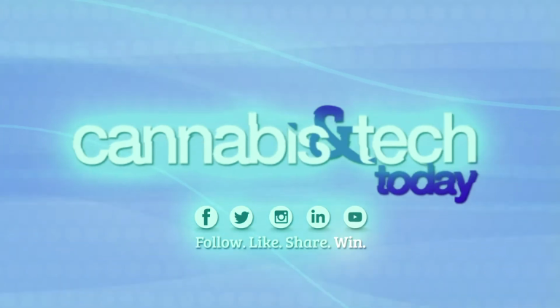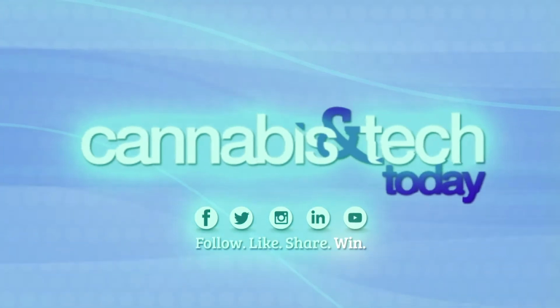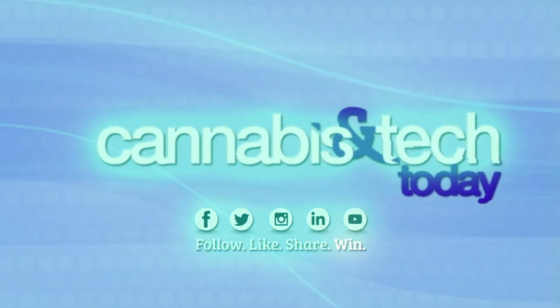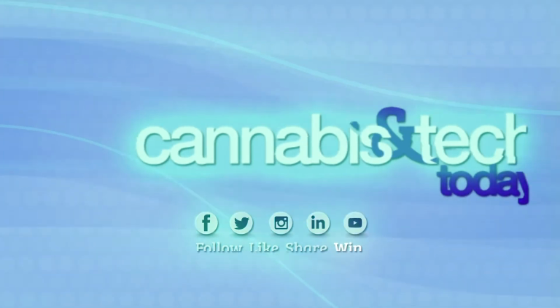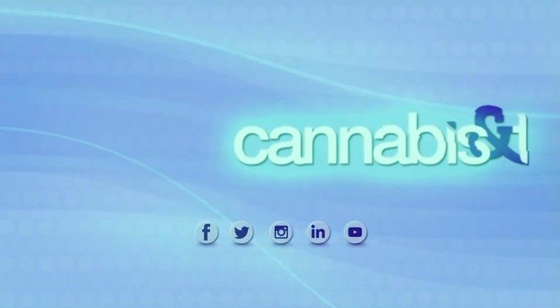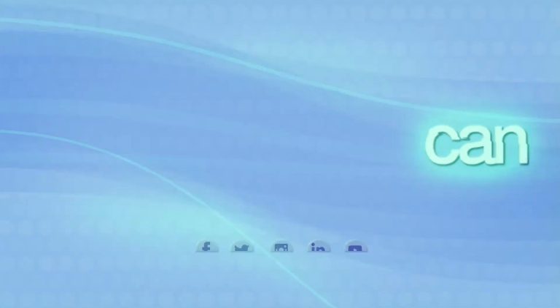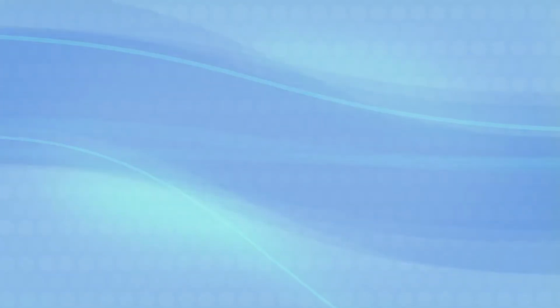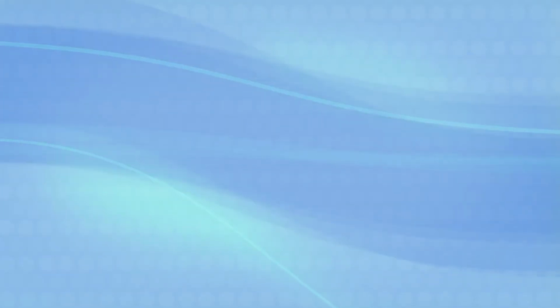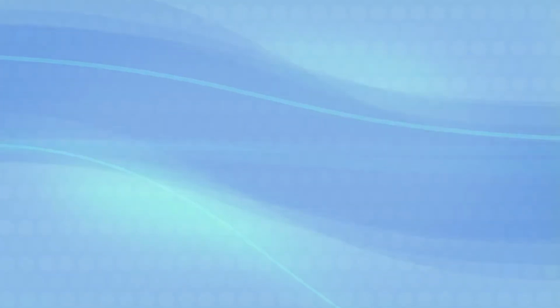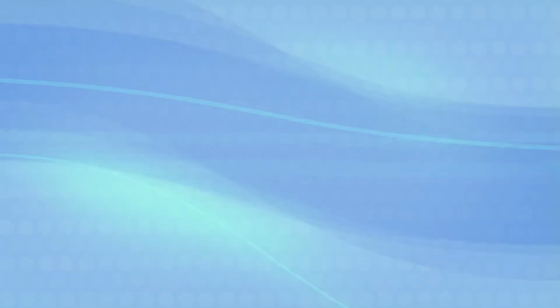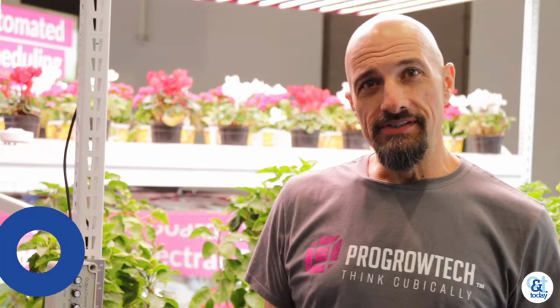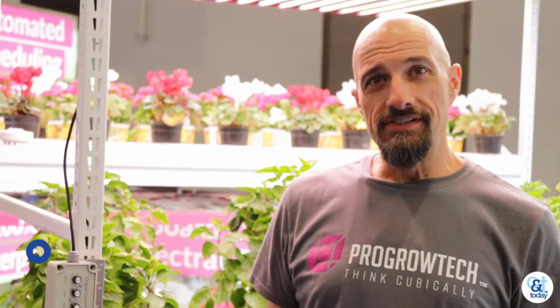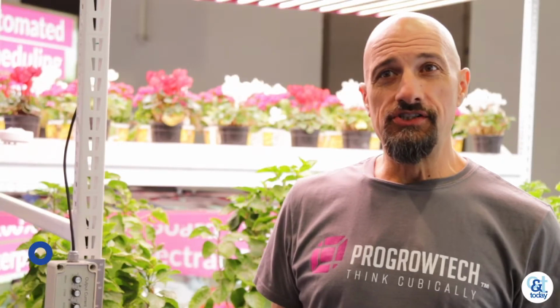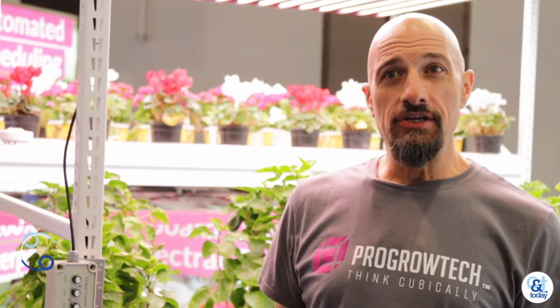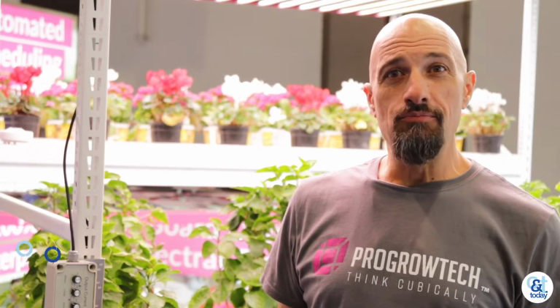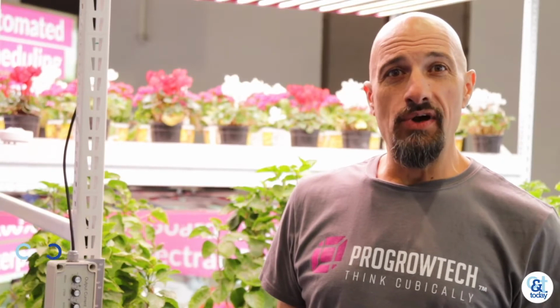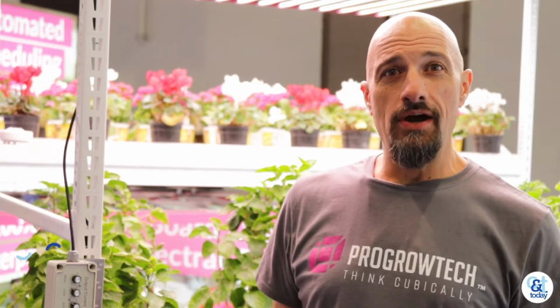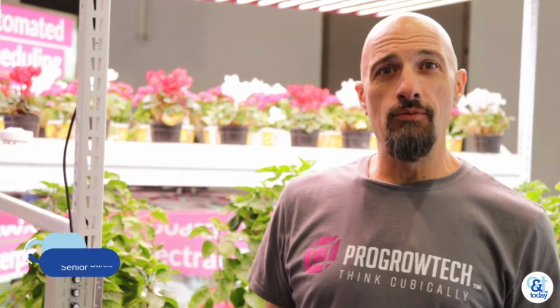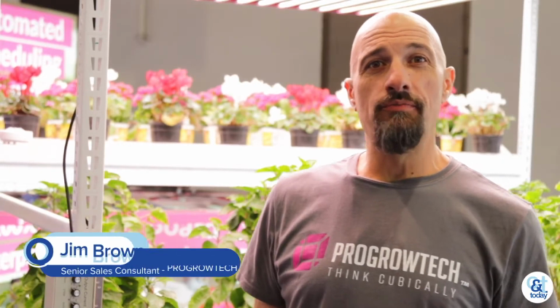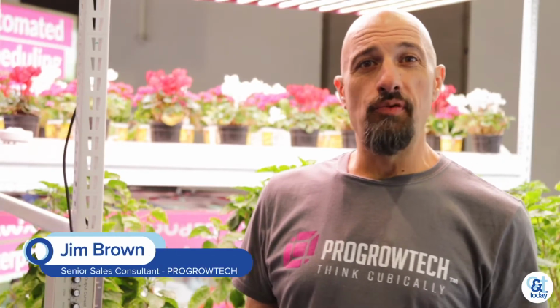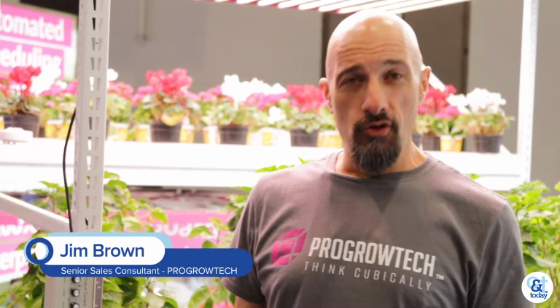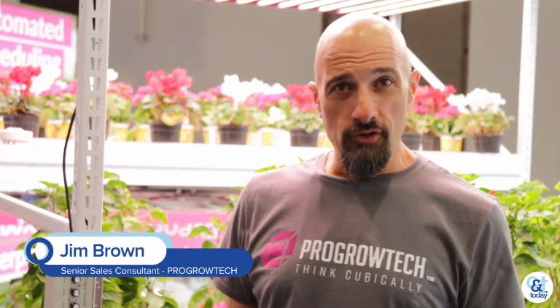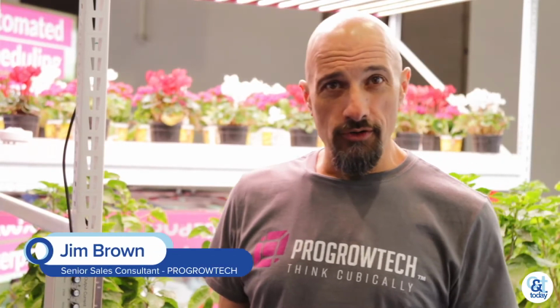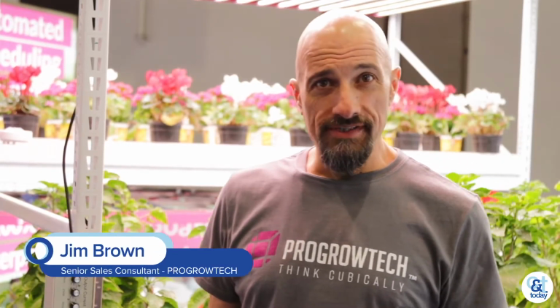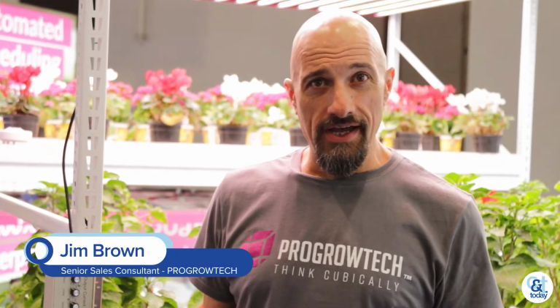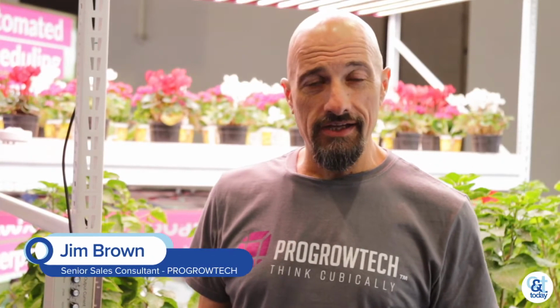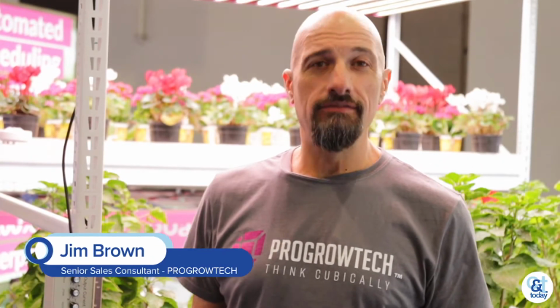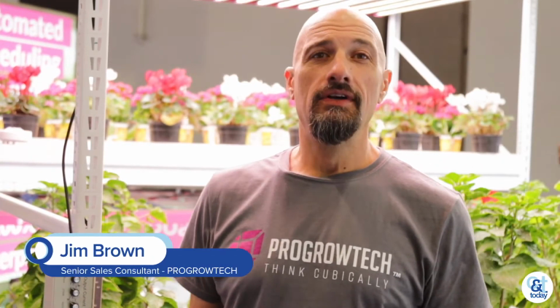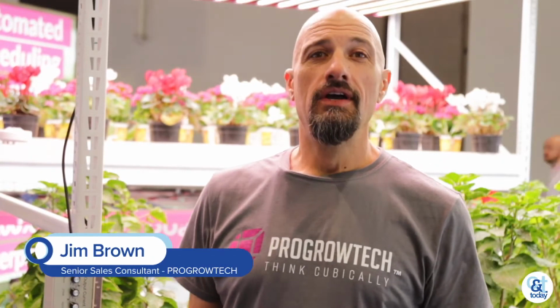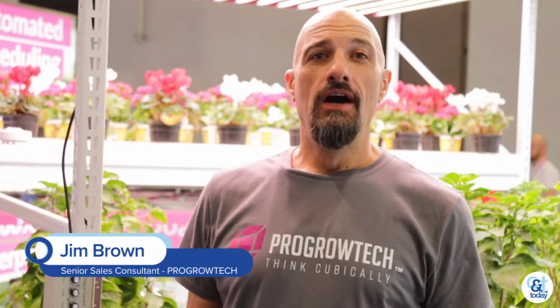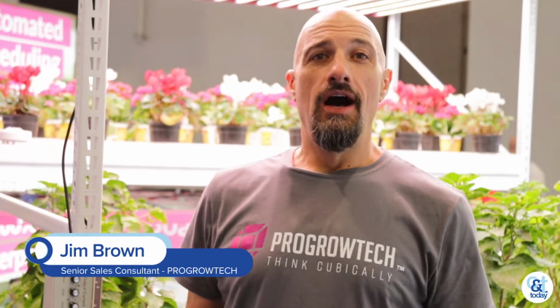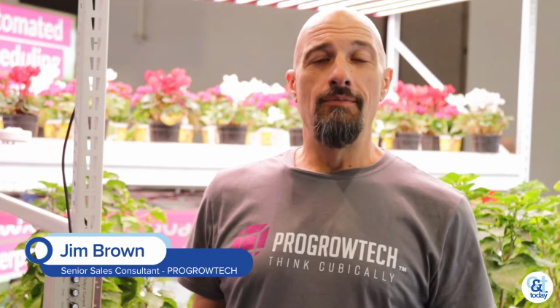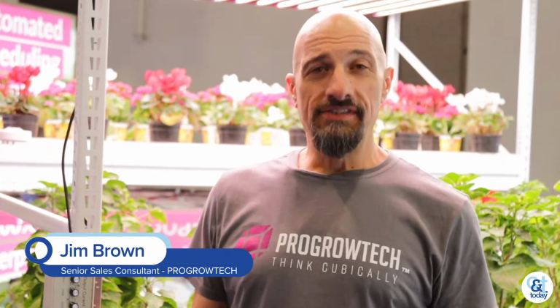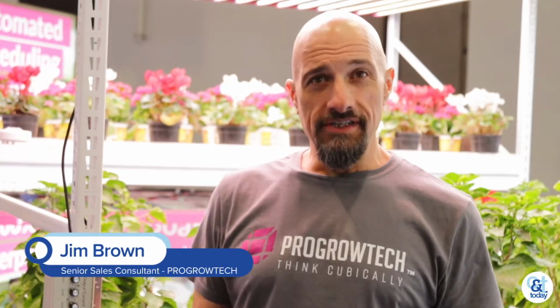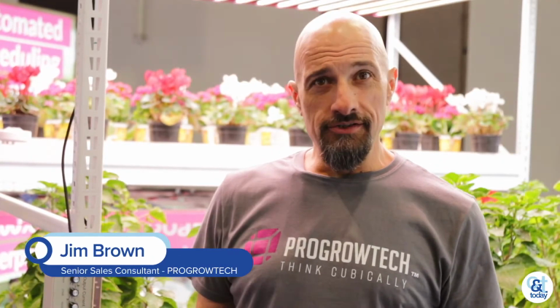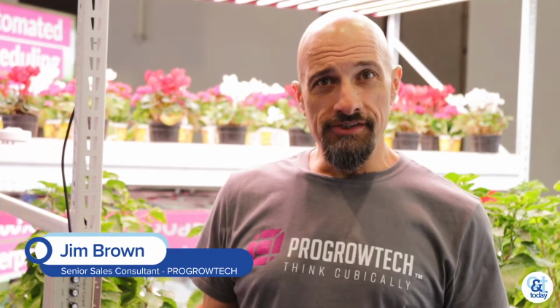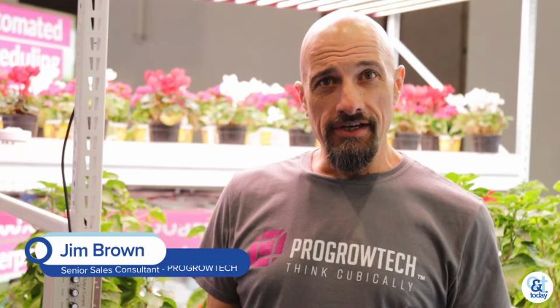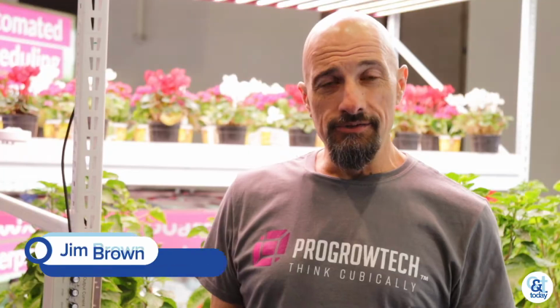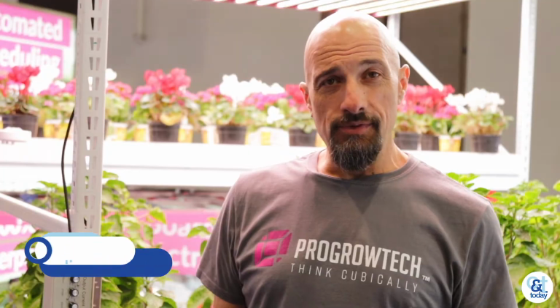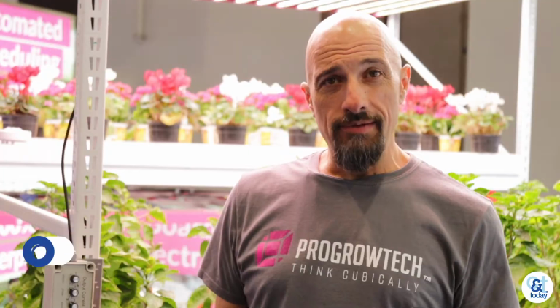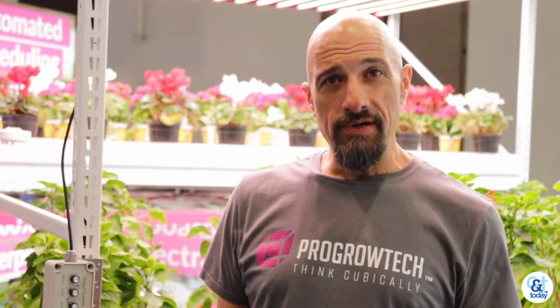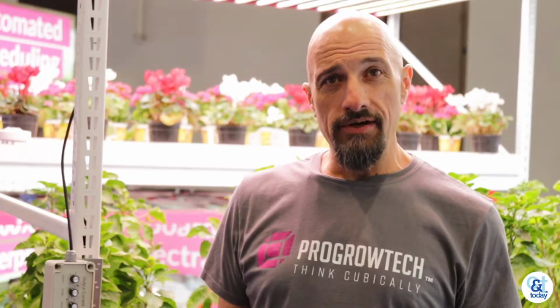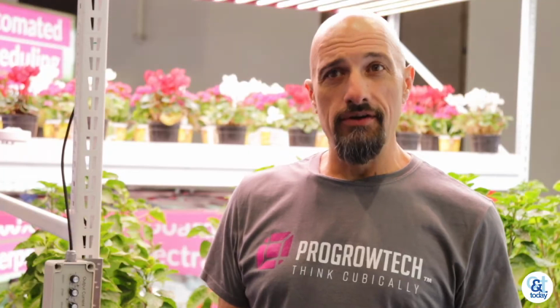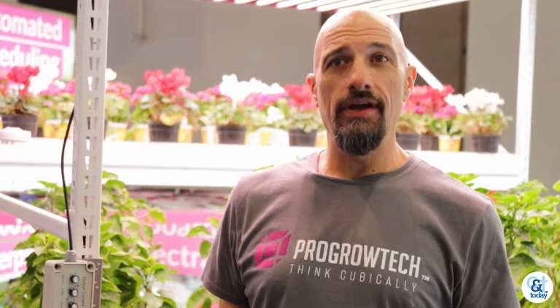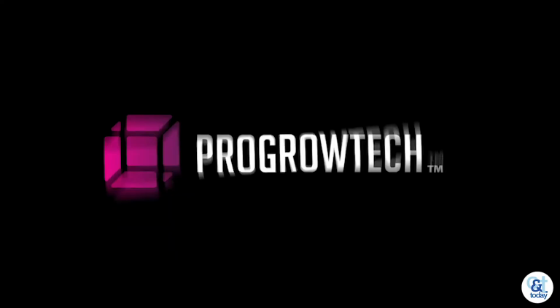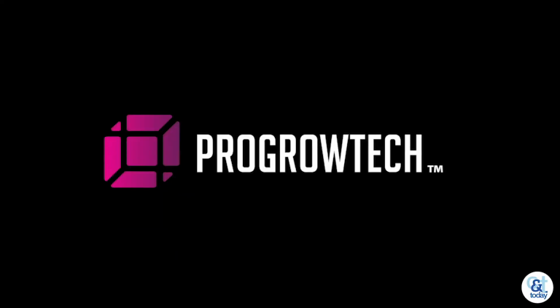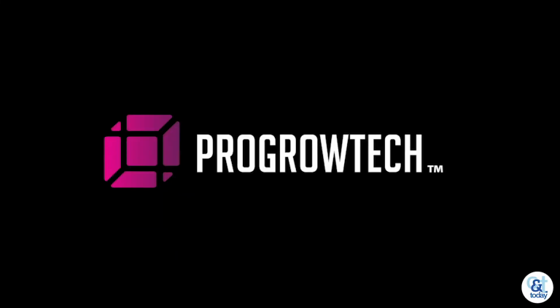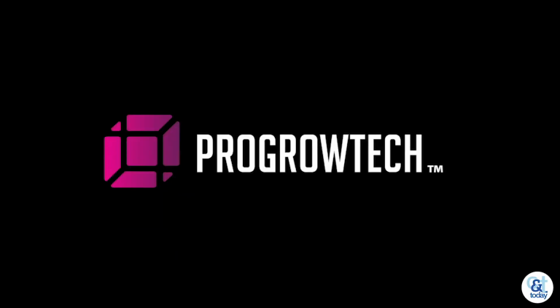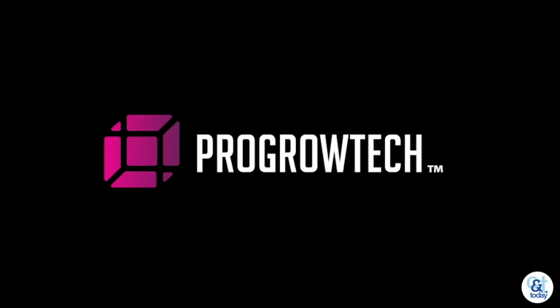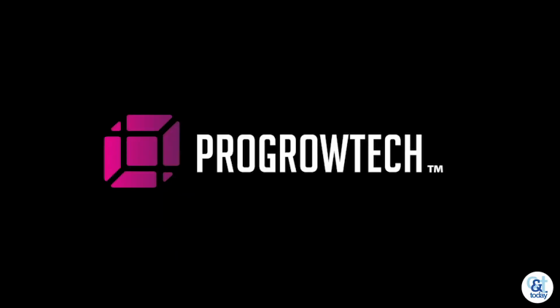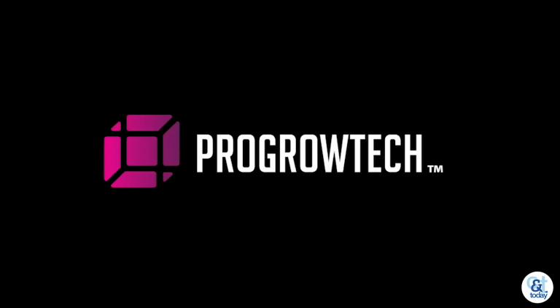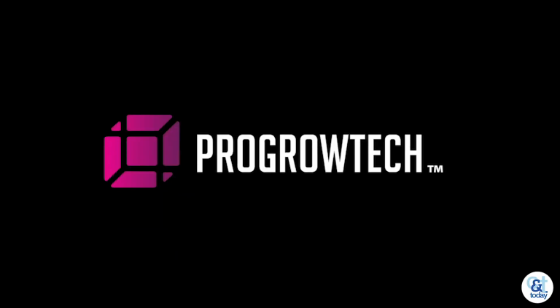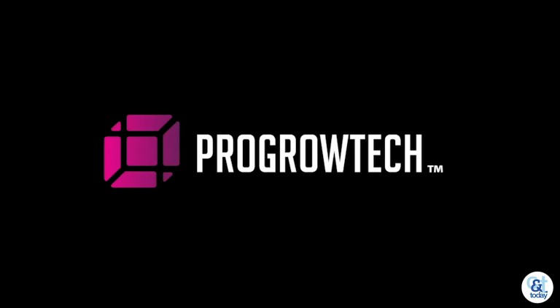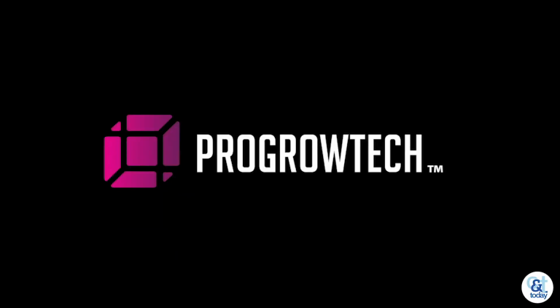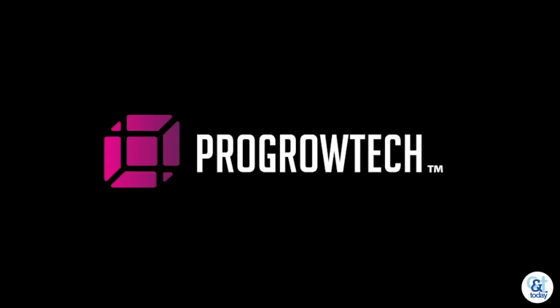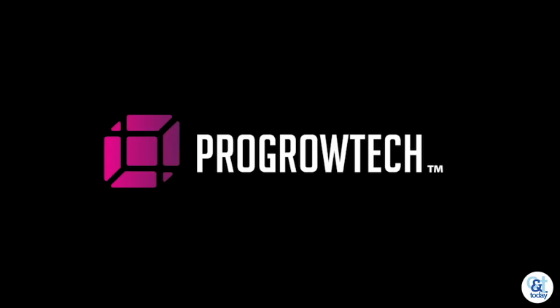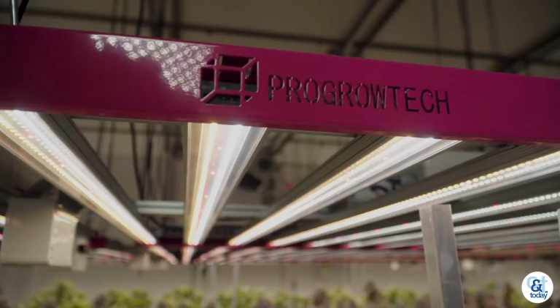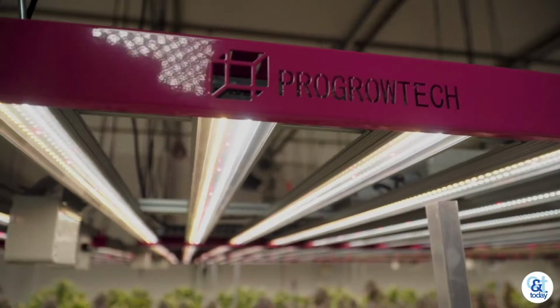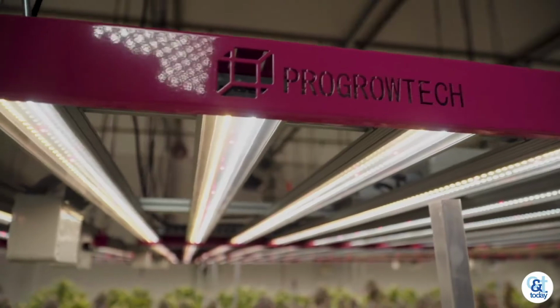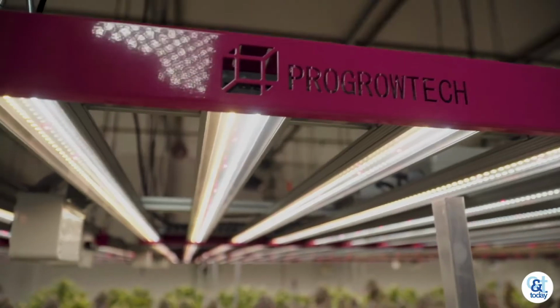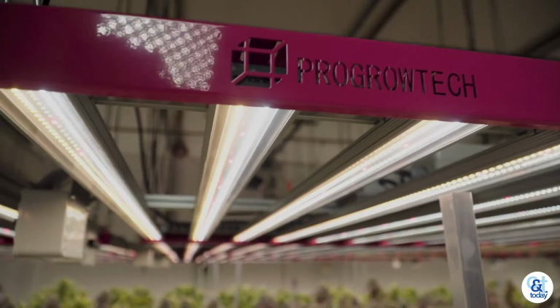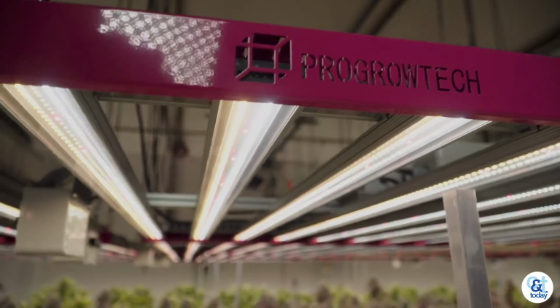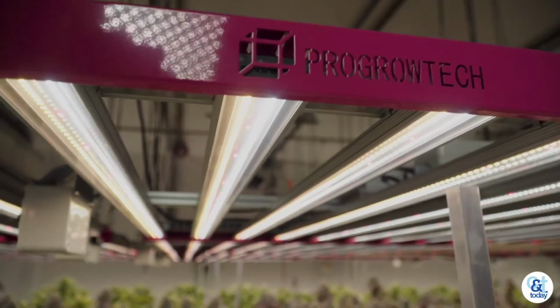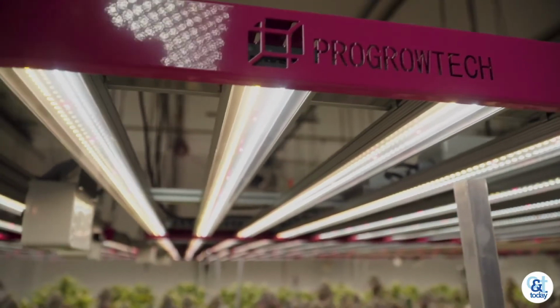Hey guys, what's up? This is Jim Brown with ProGrowTech. I'm a senior sales rep here and I want to tell you about our EV700.